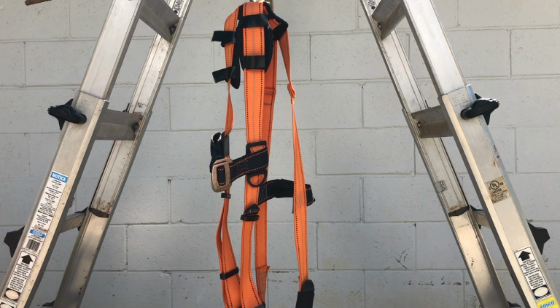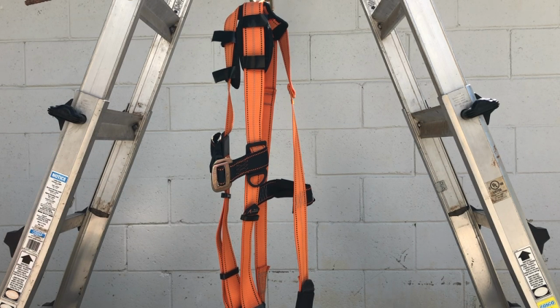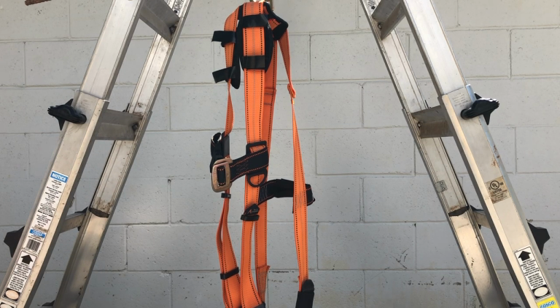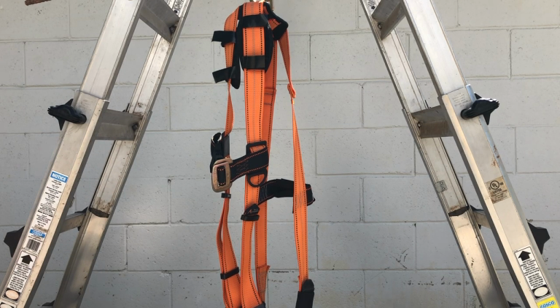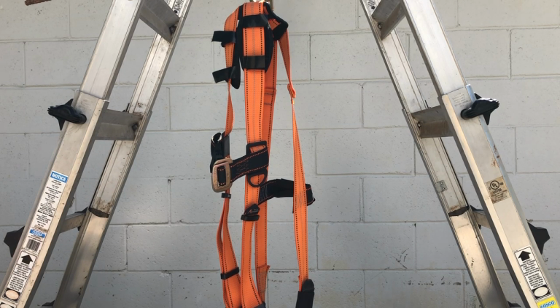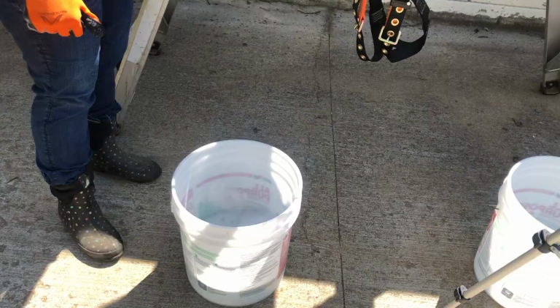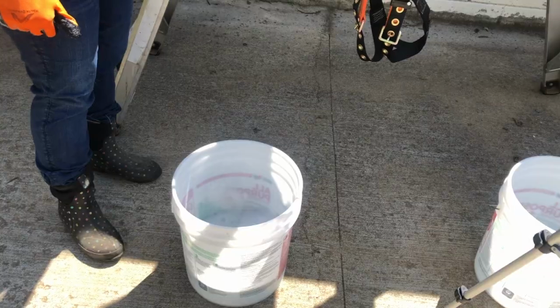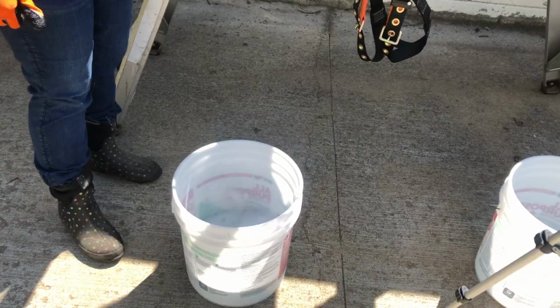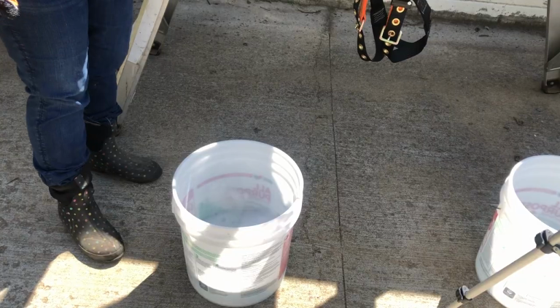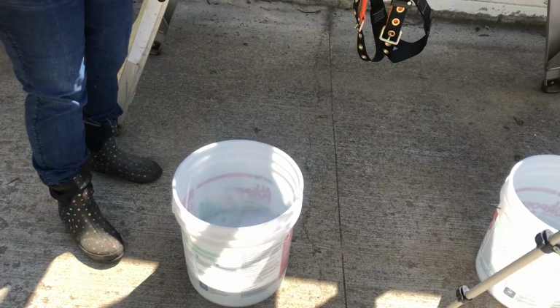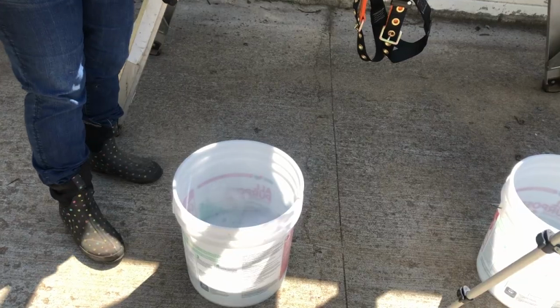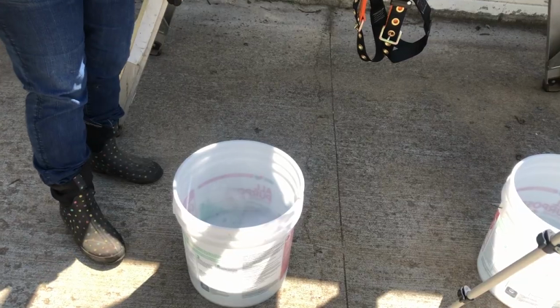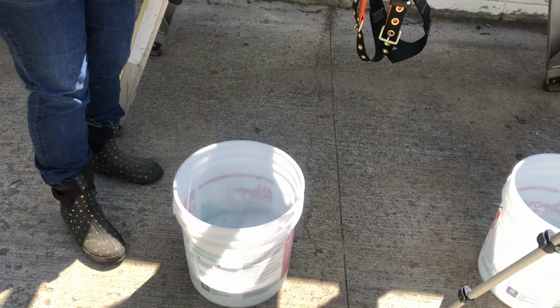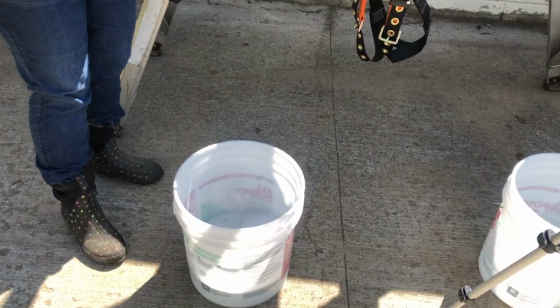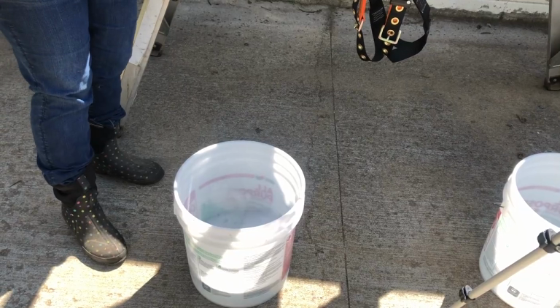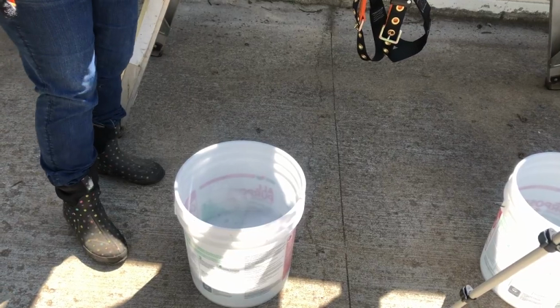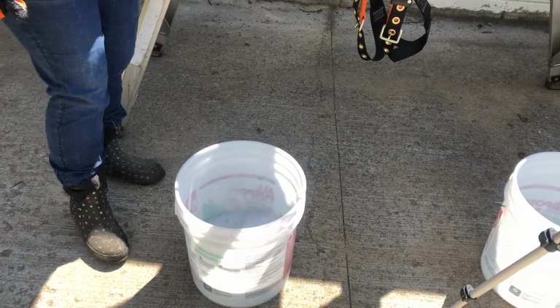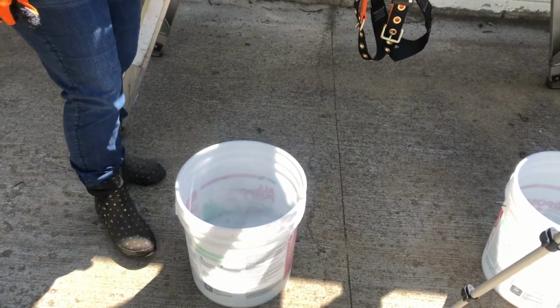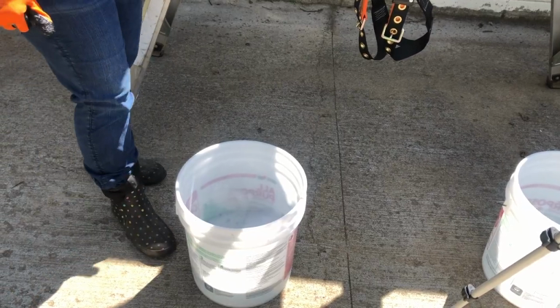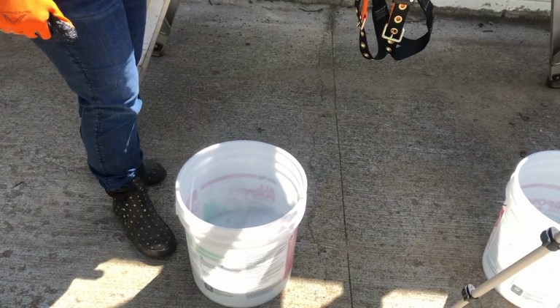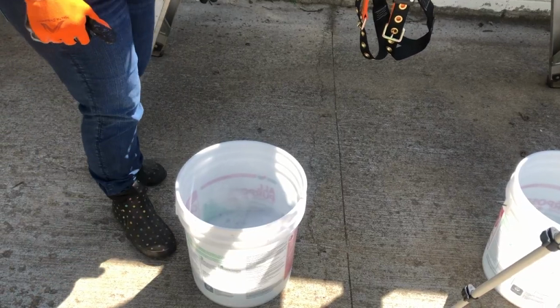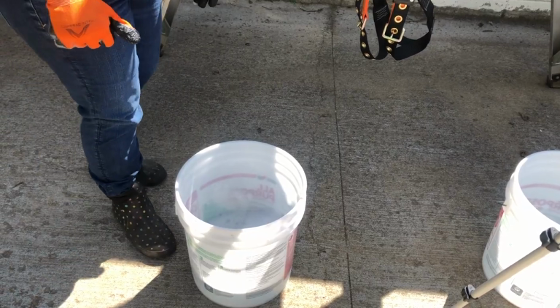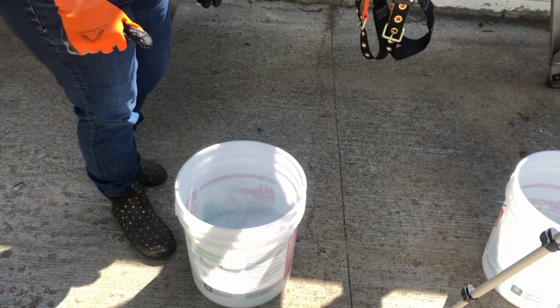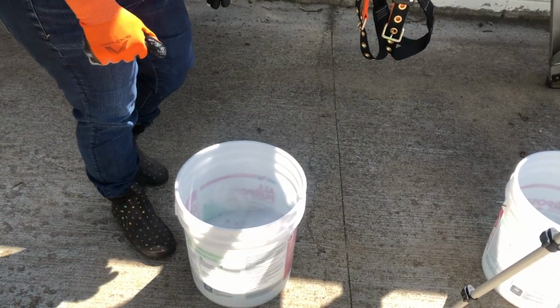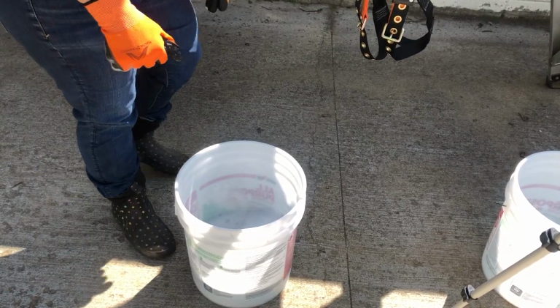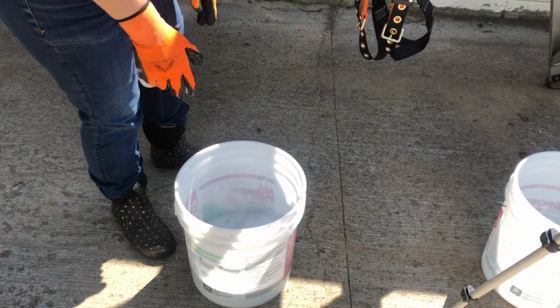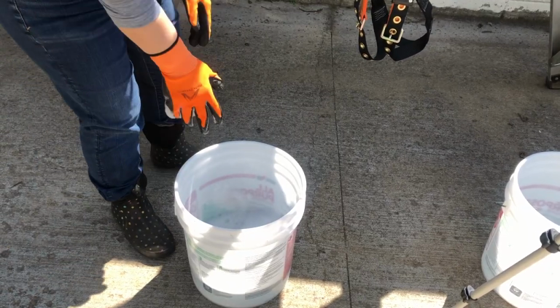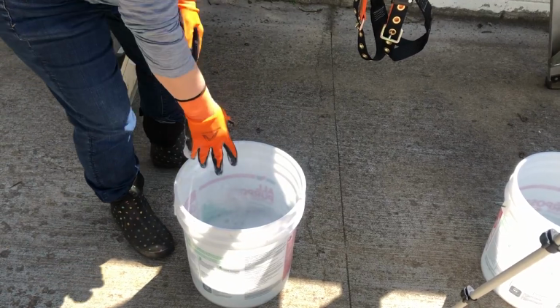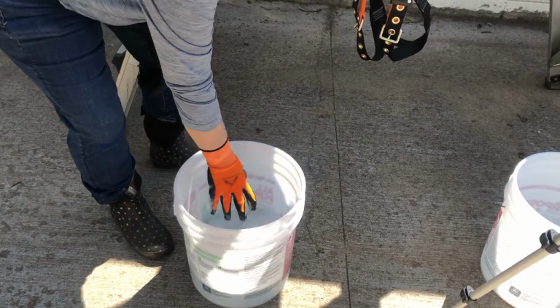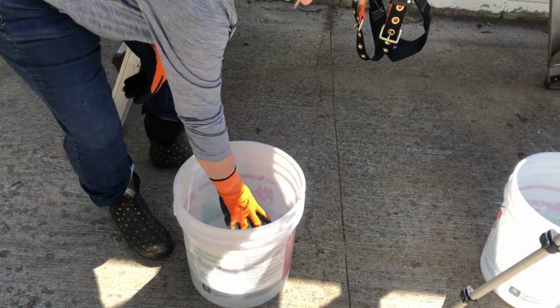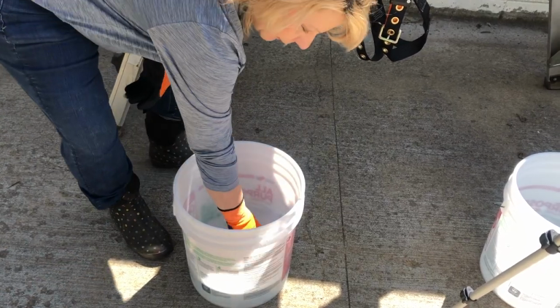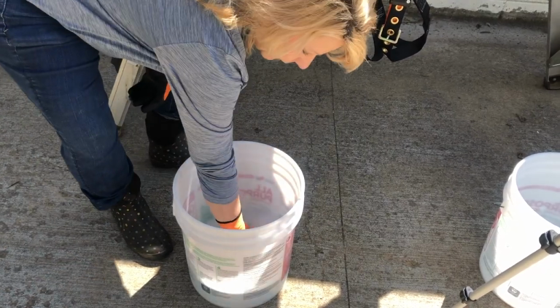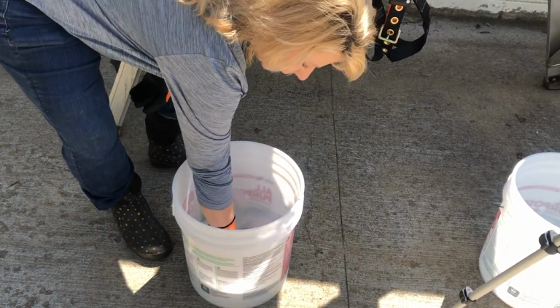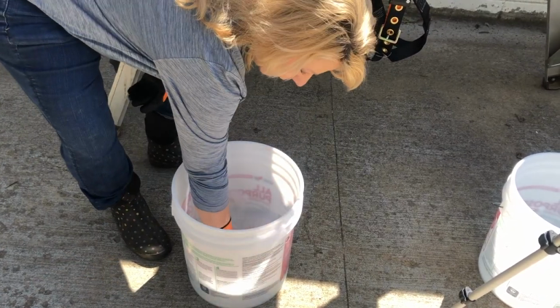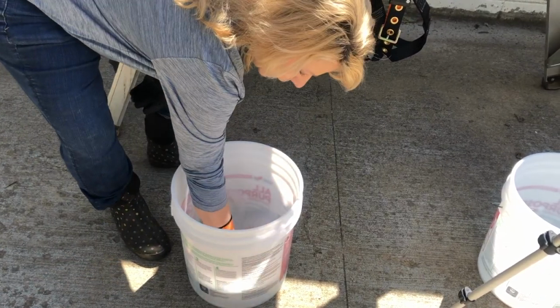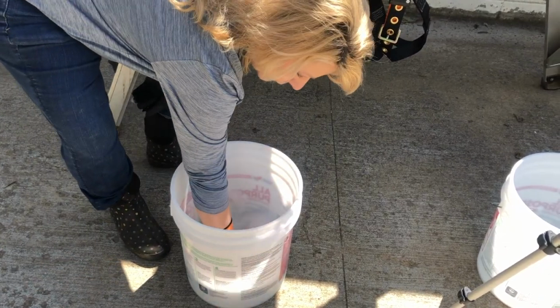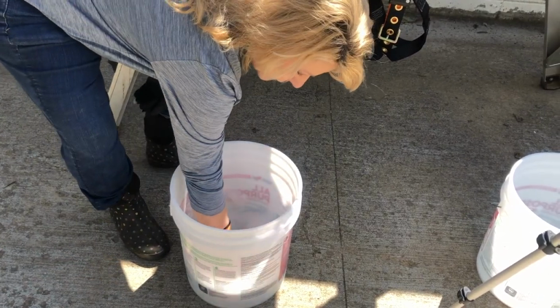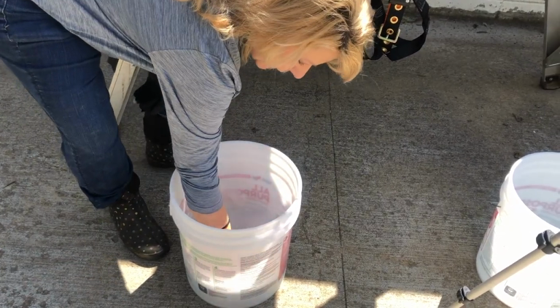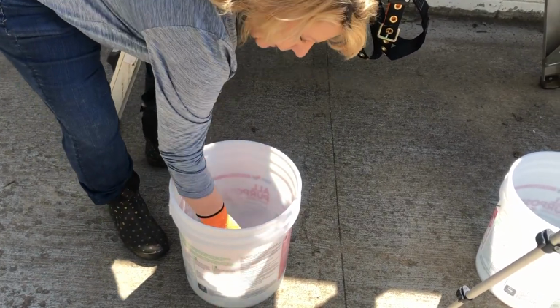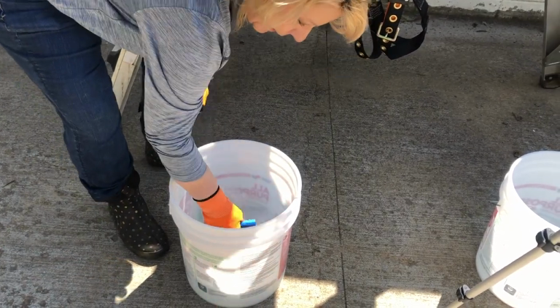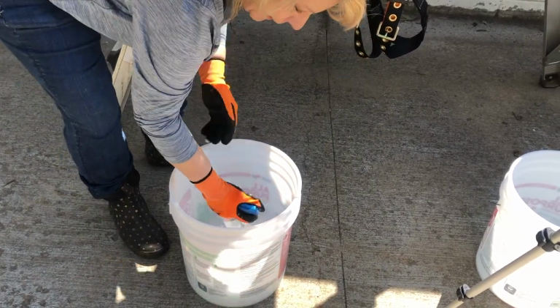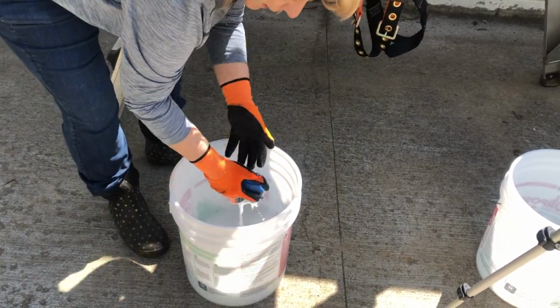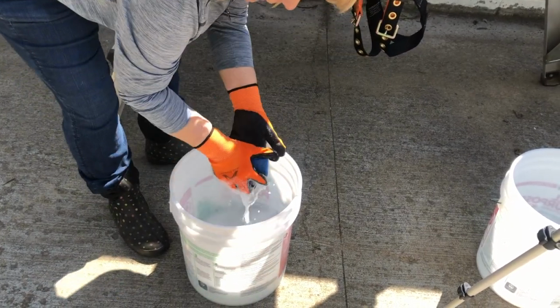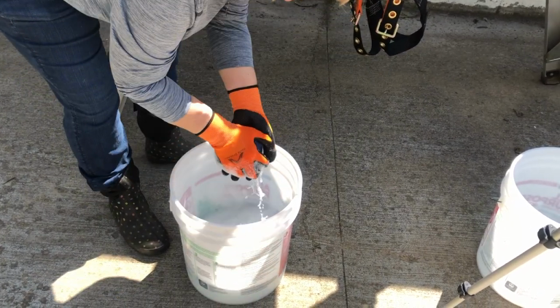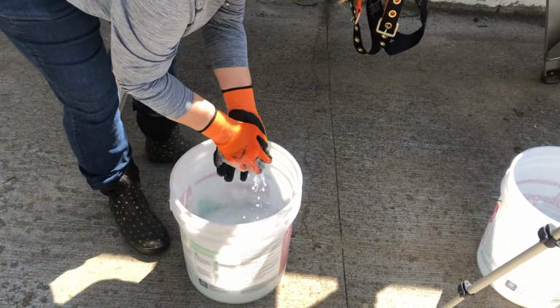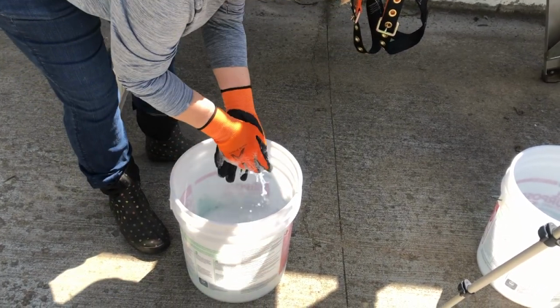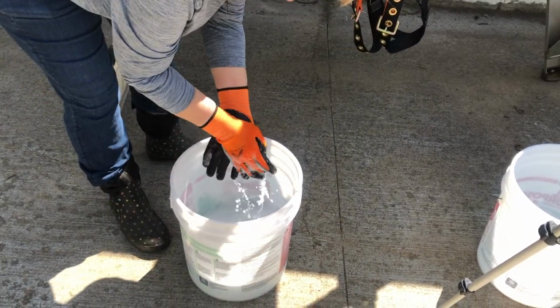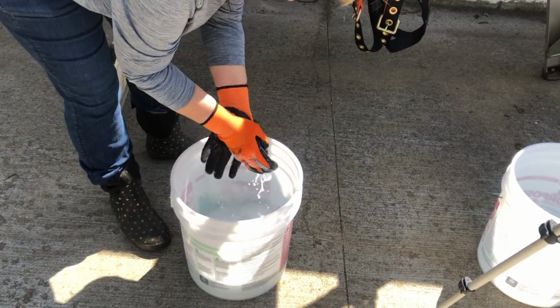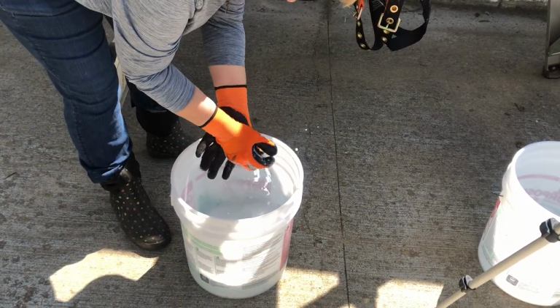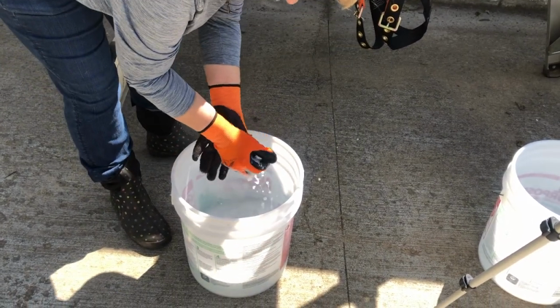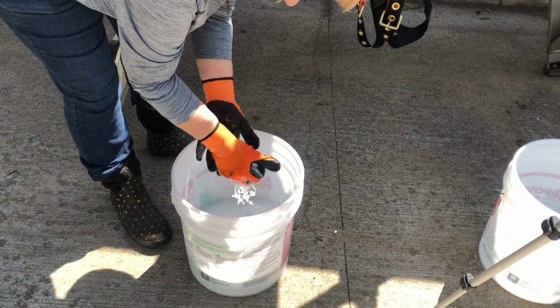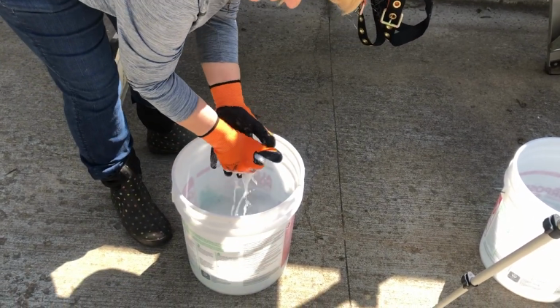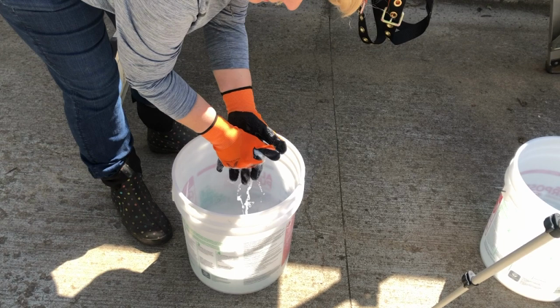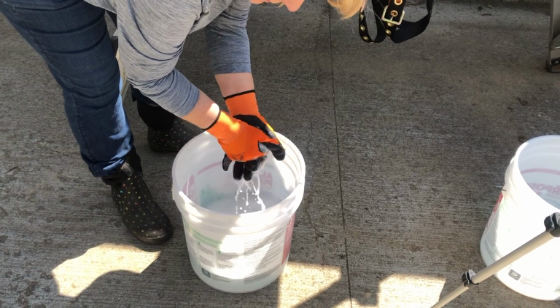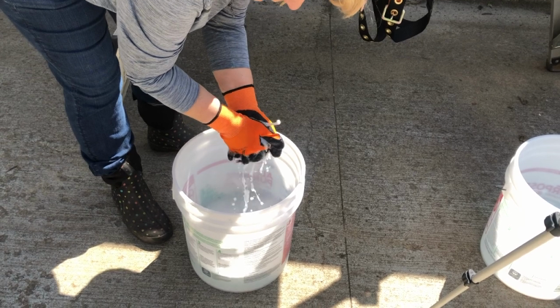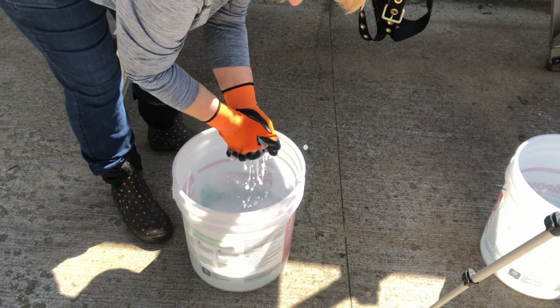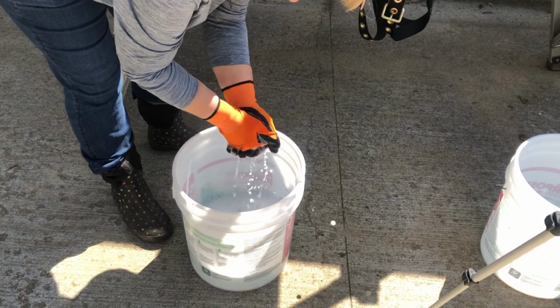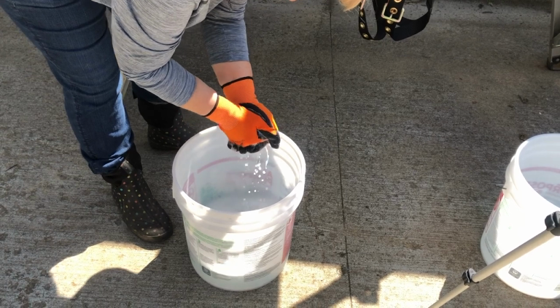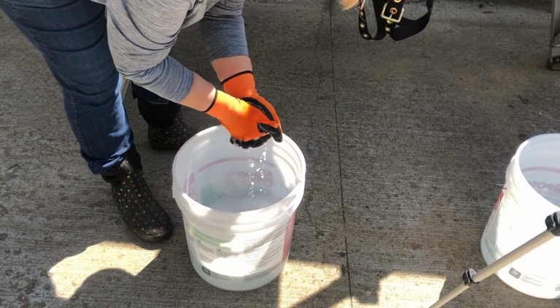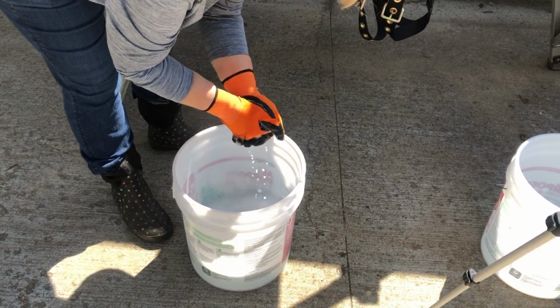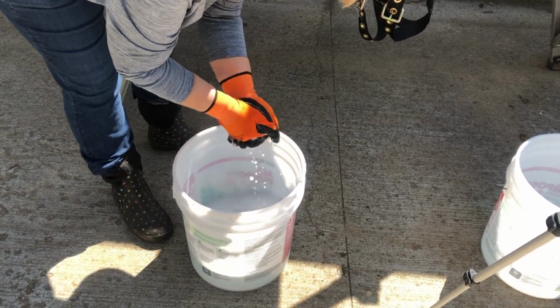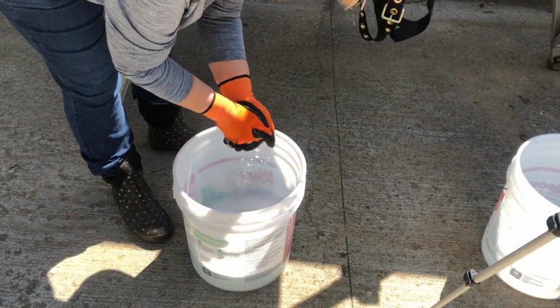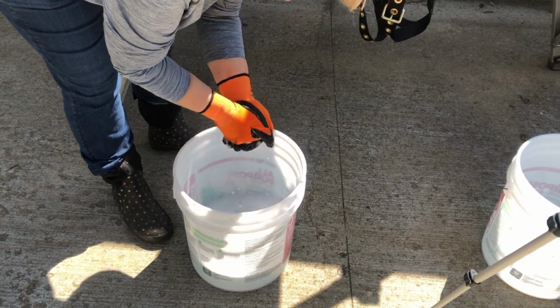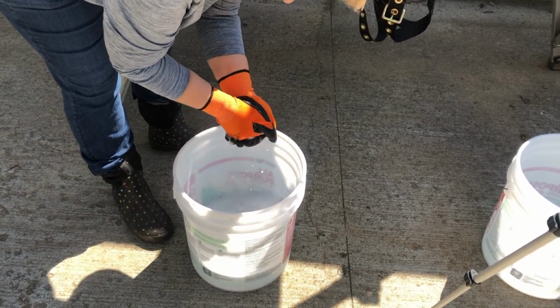Fill up your first bucket with warm soapy water. In your second bucket, add warm rinse water.